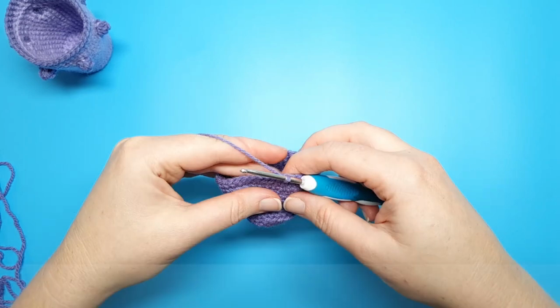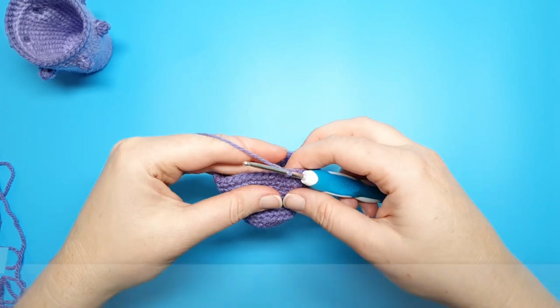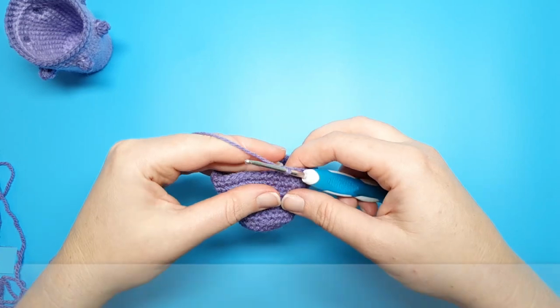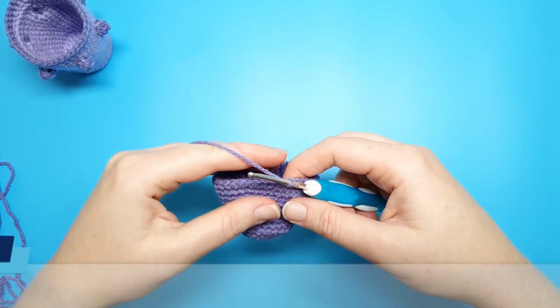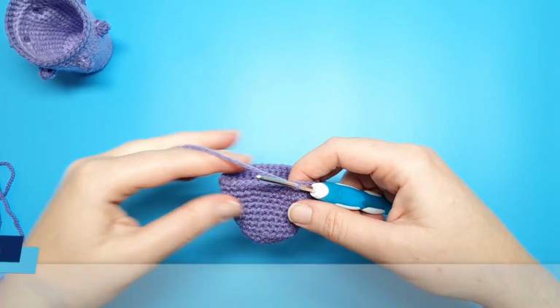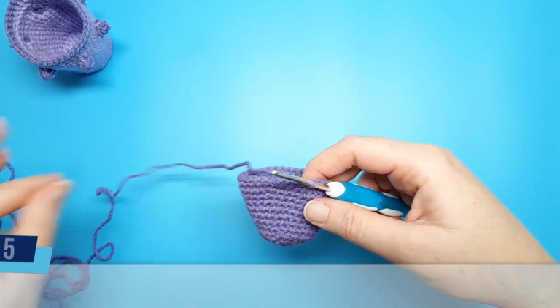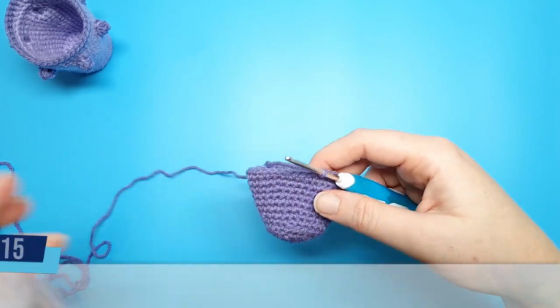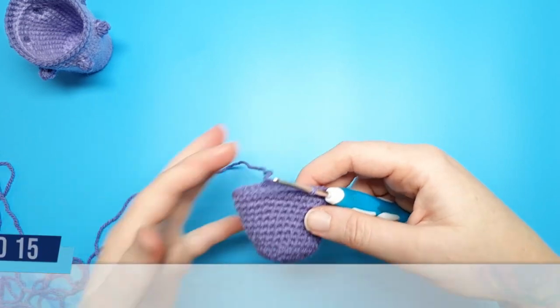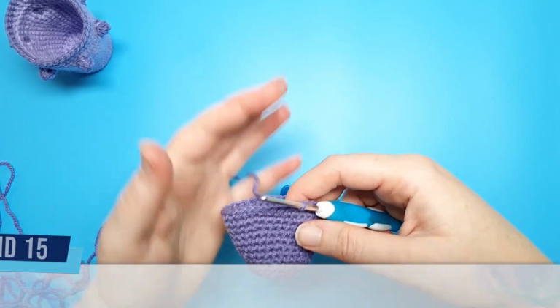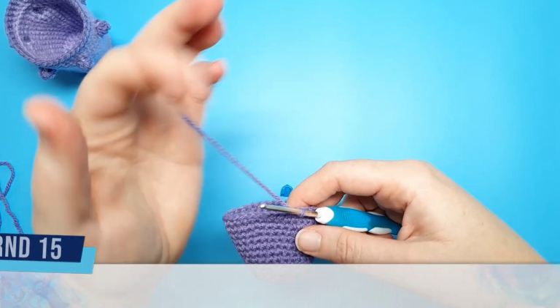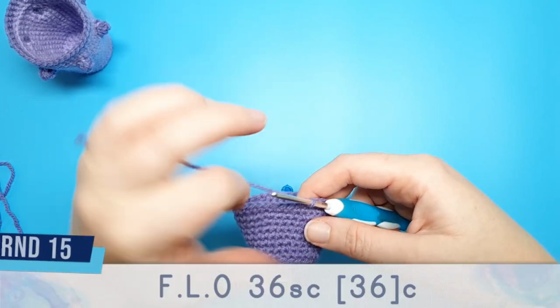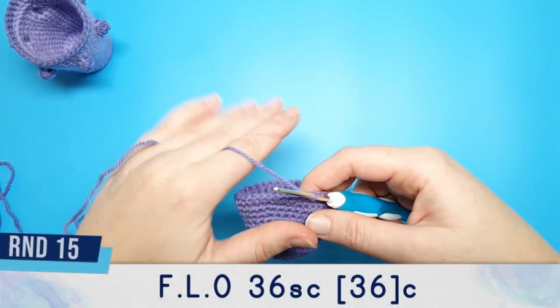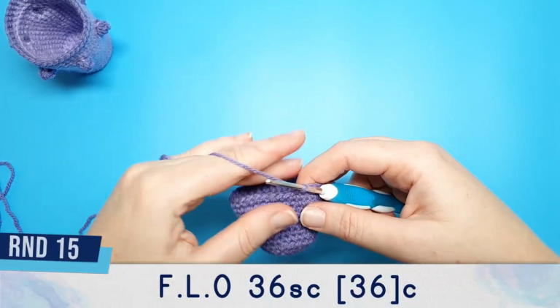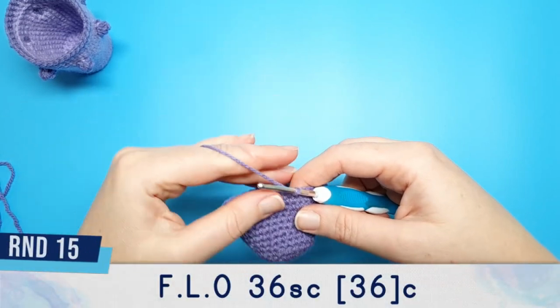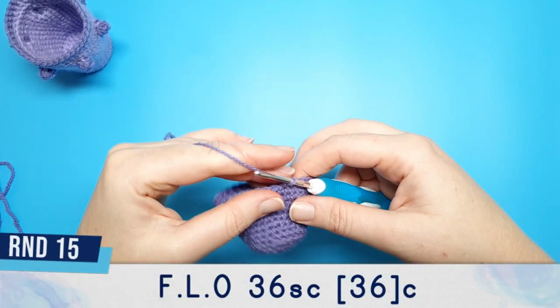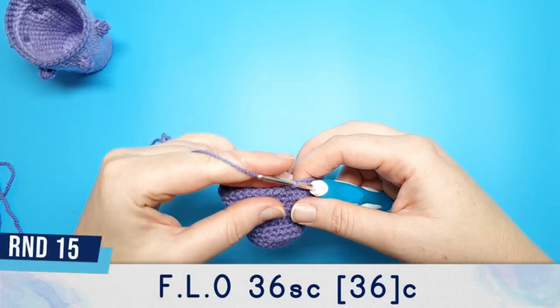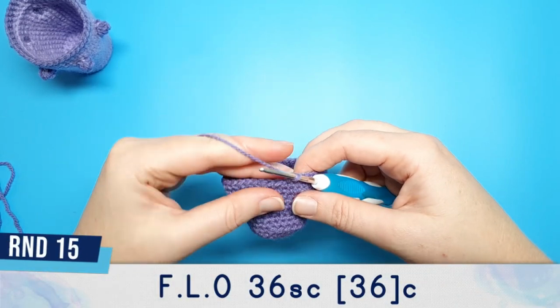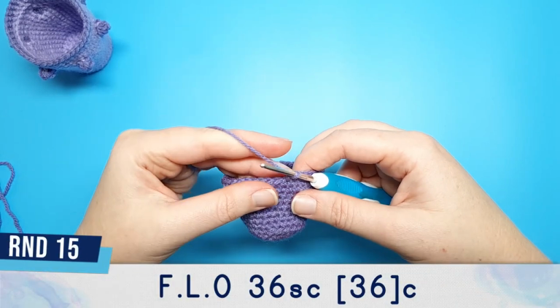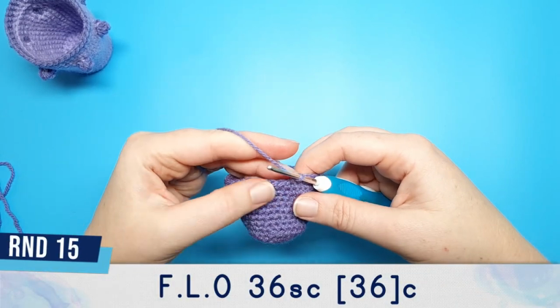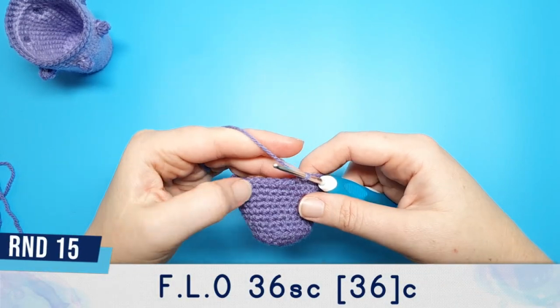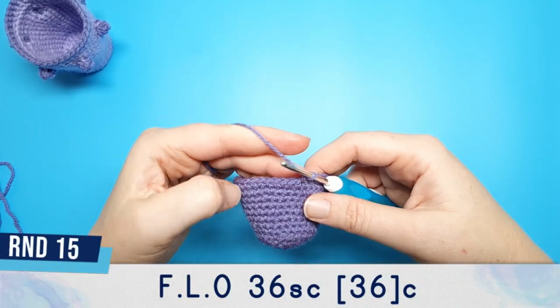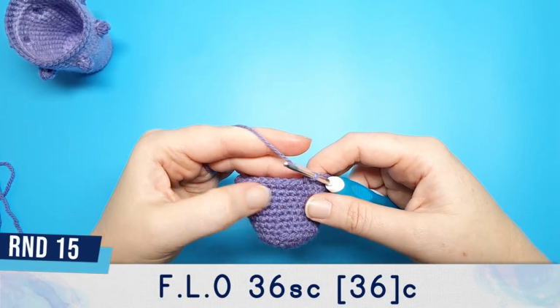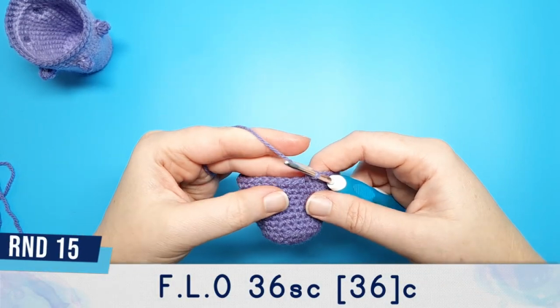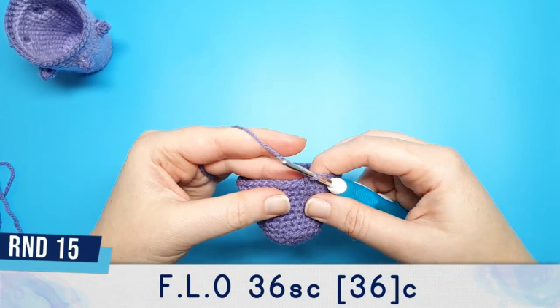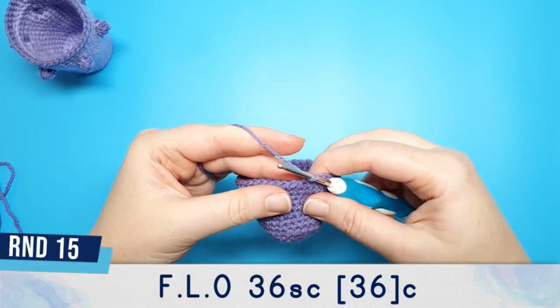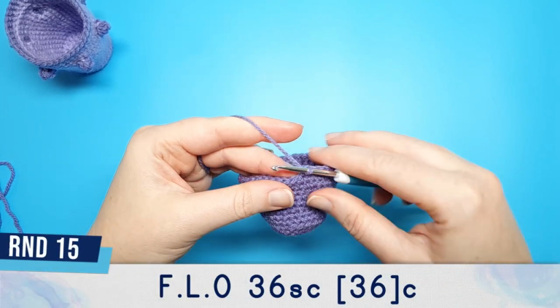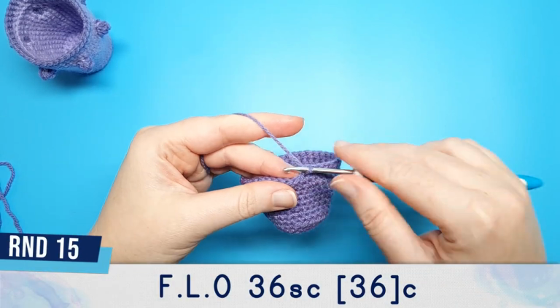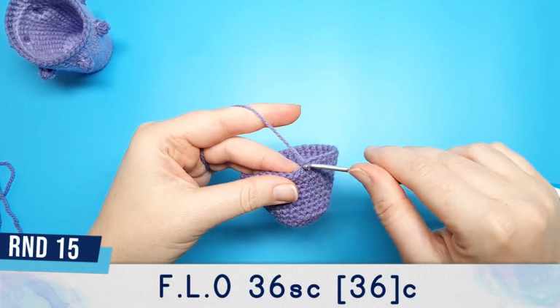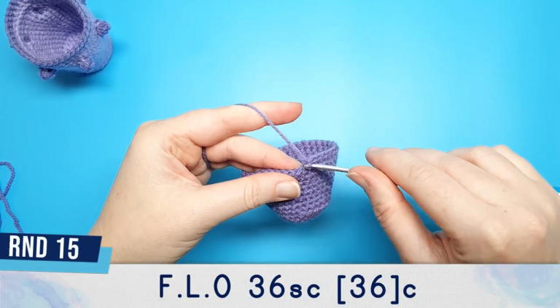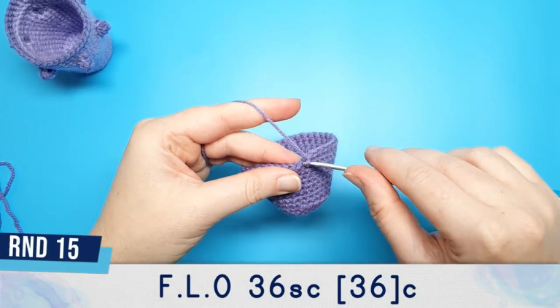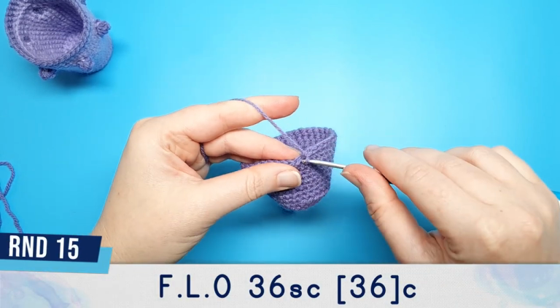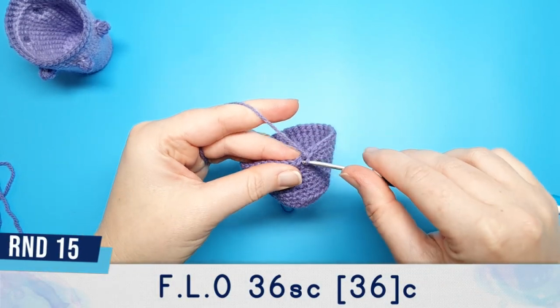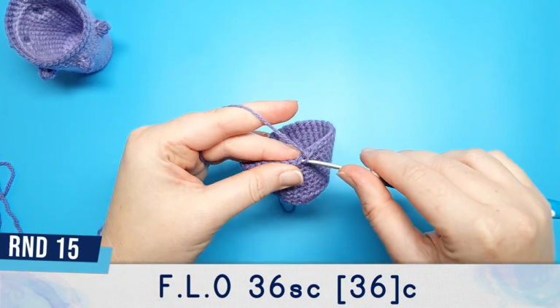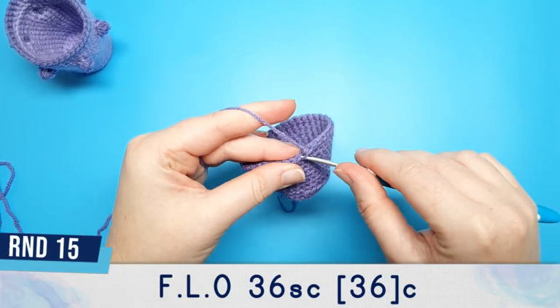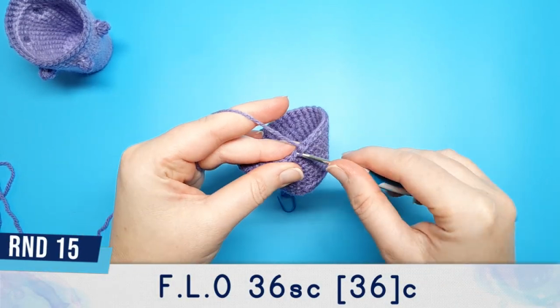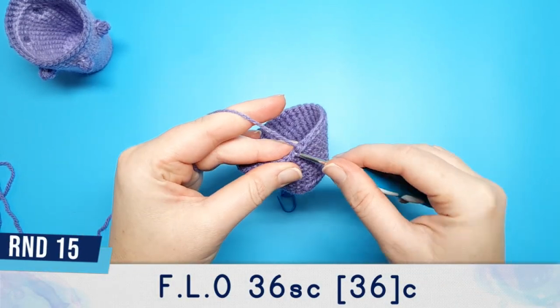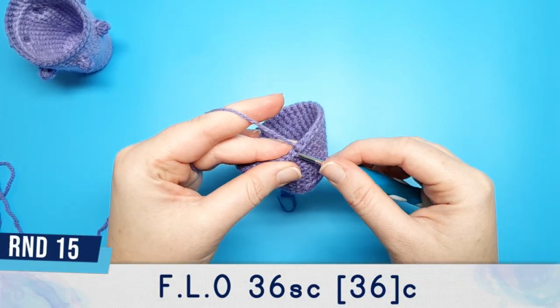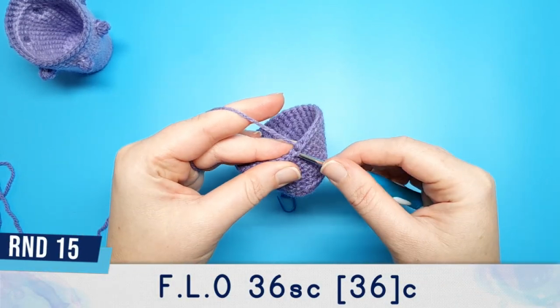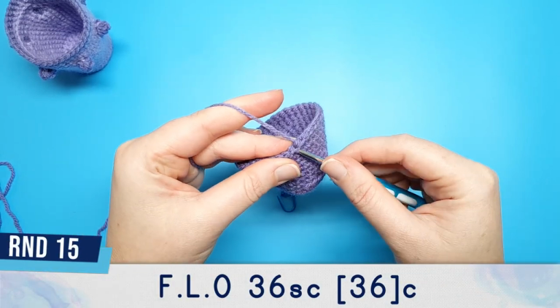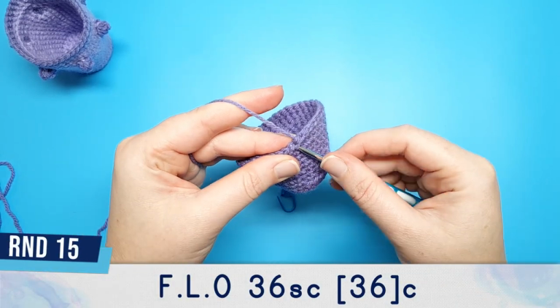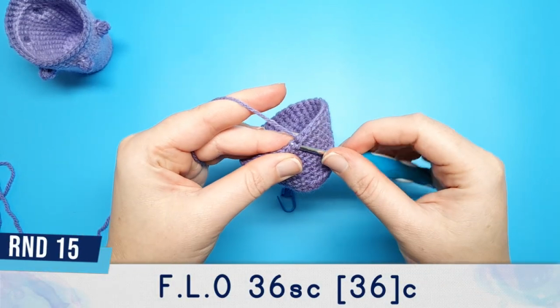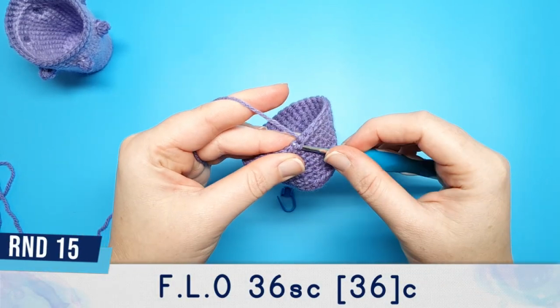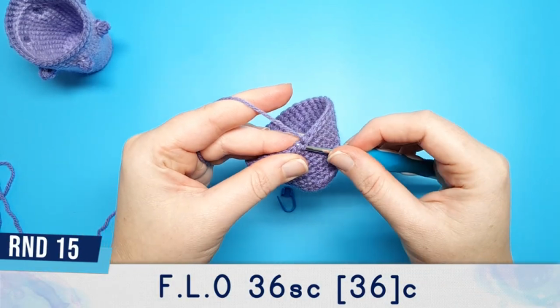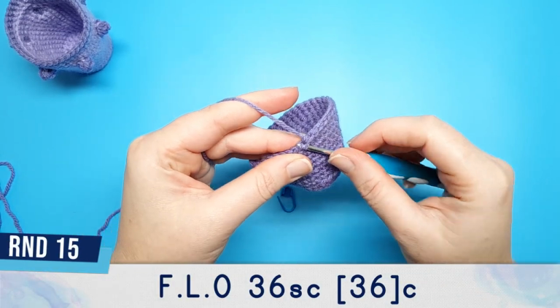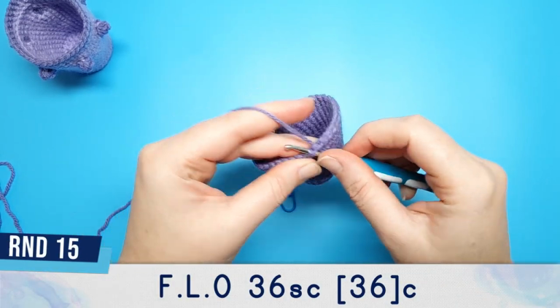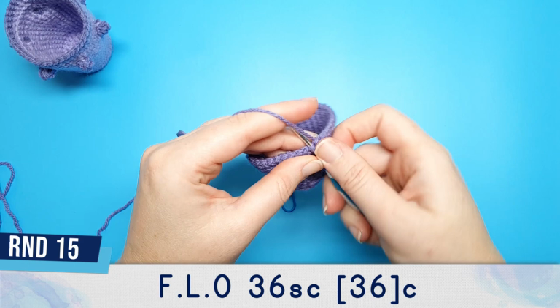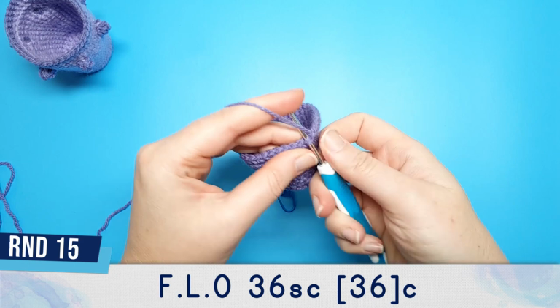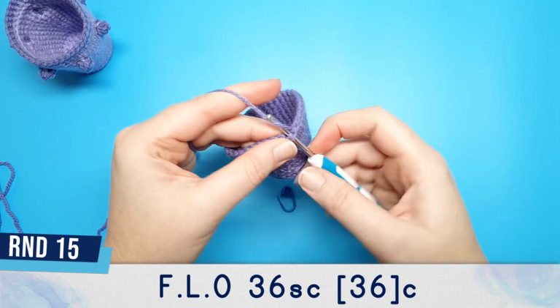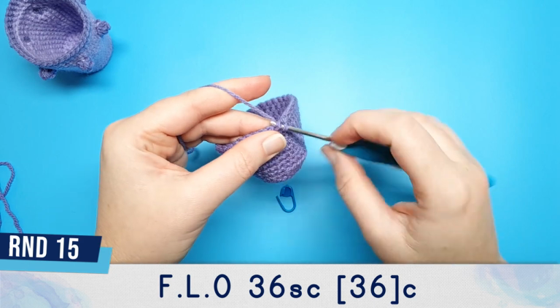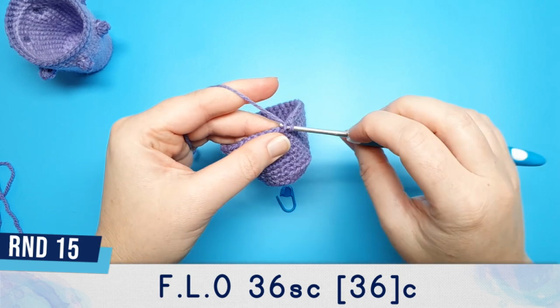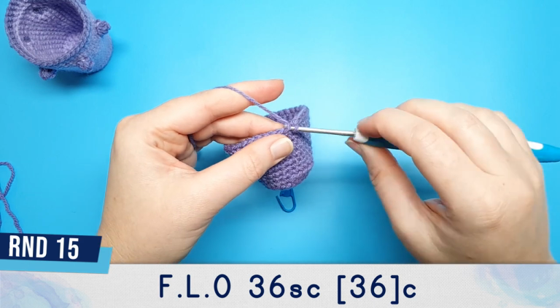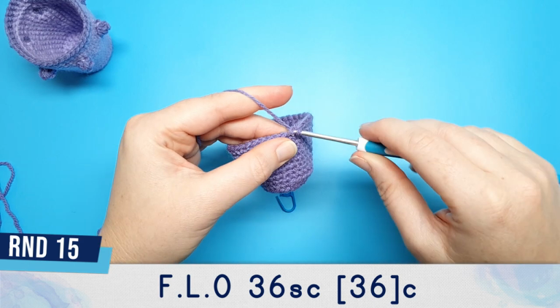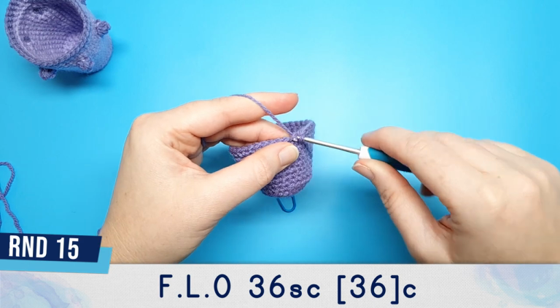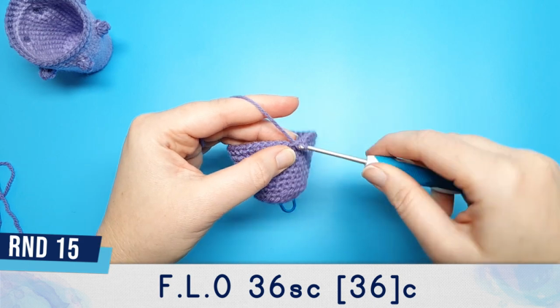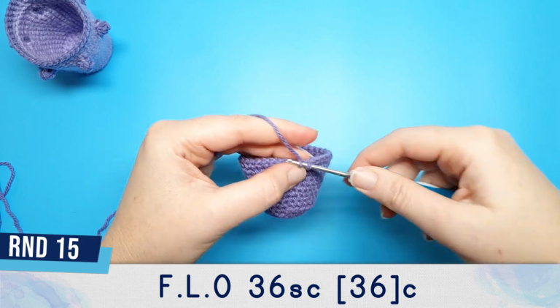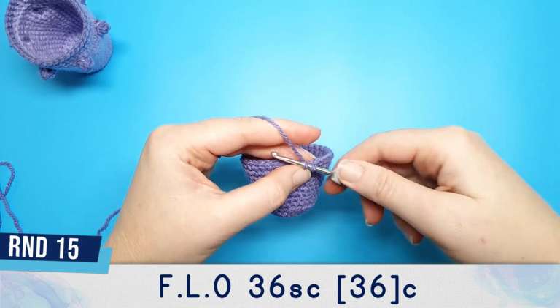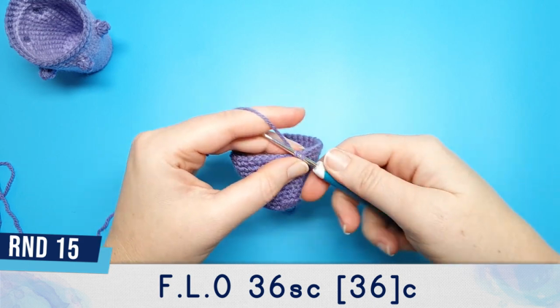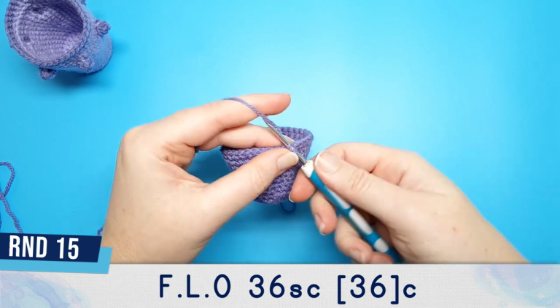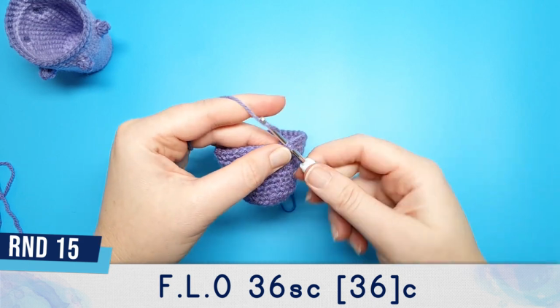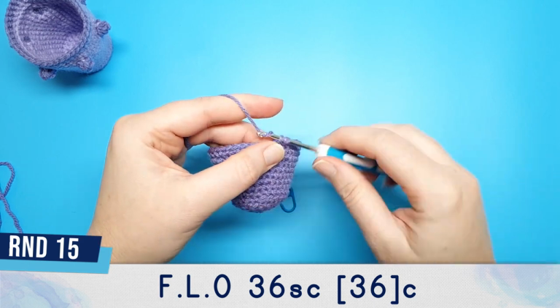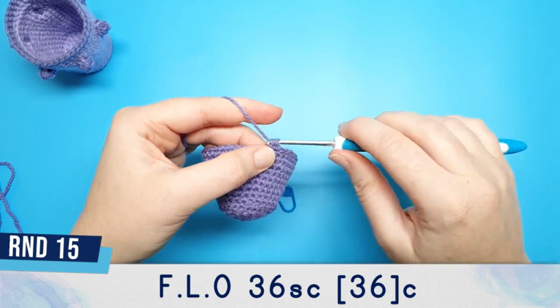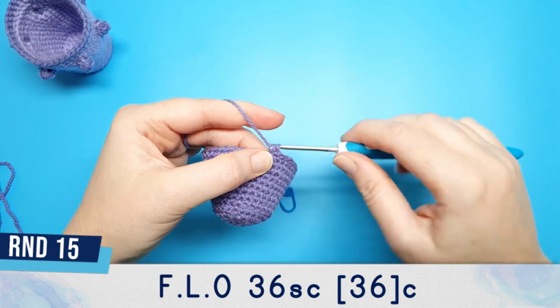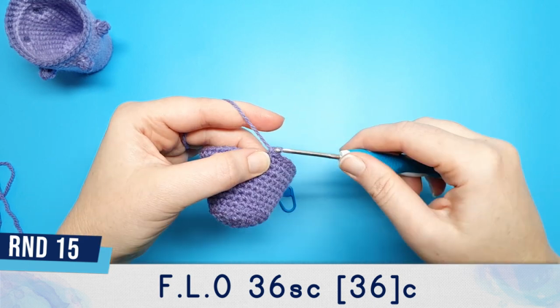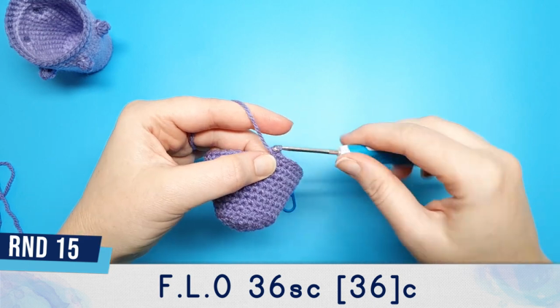Both rounds 13 and 14 are 36 single crochet. Round 15 is also 36 single crochet, except this time we're going to be working in the front loop only.